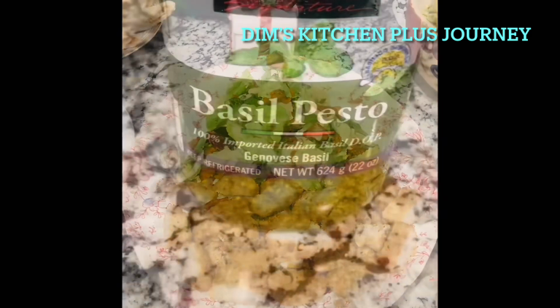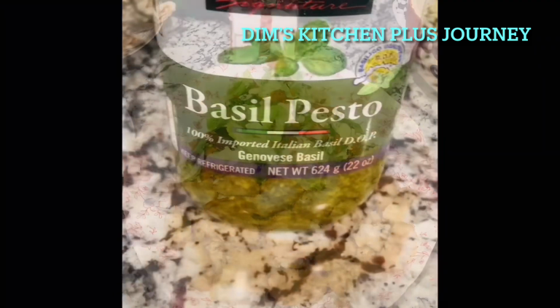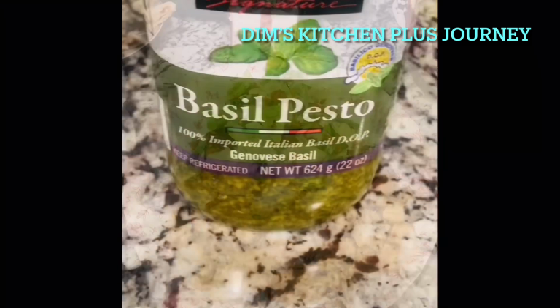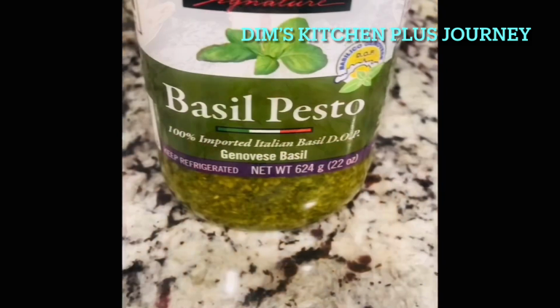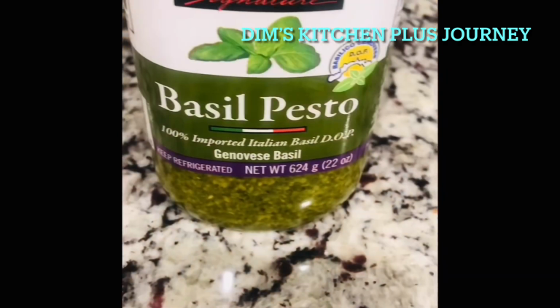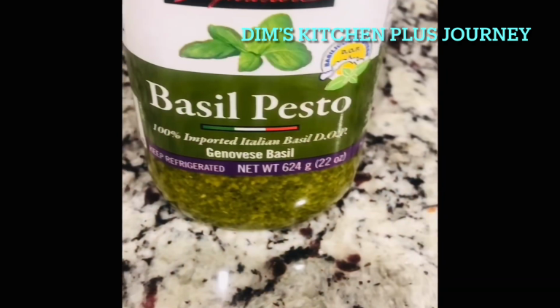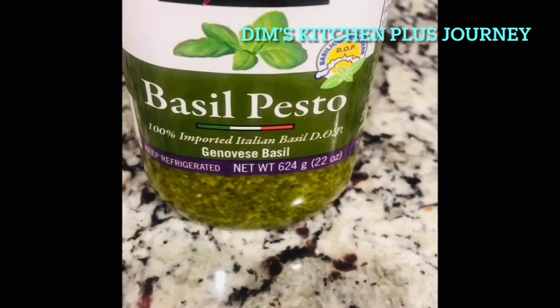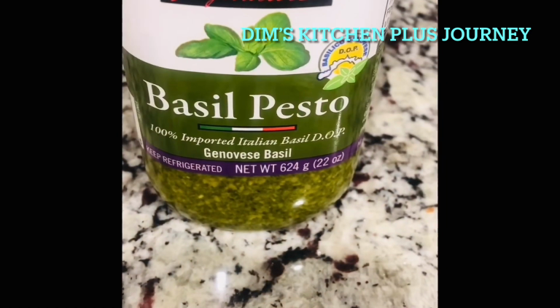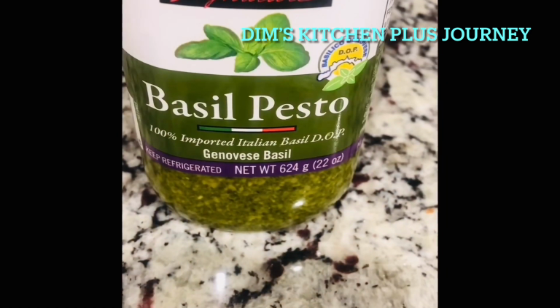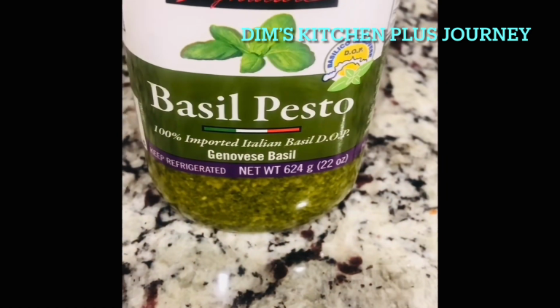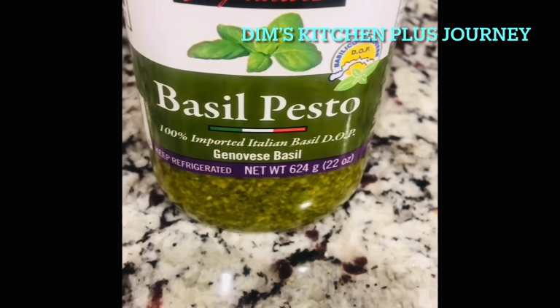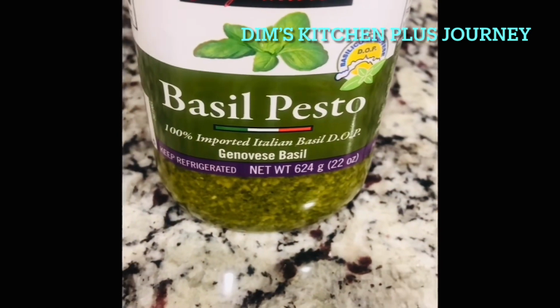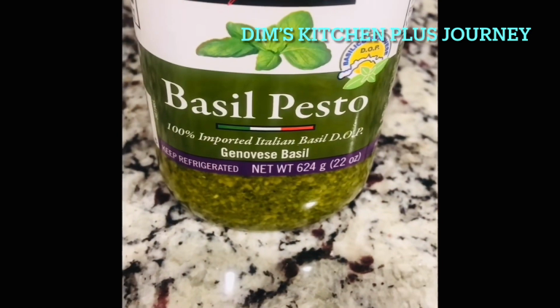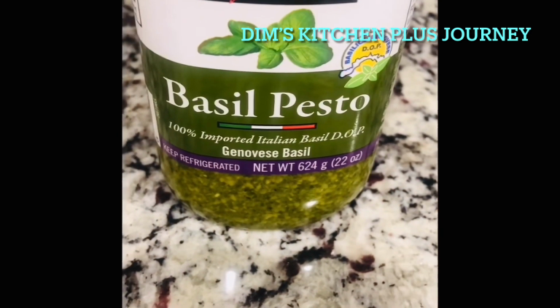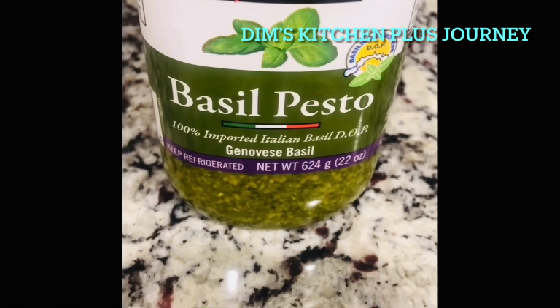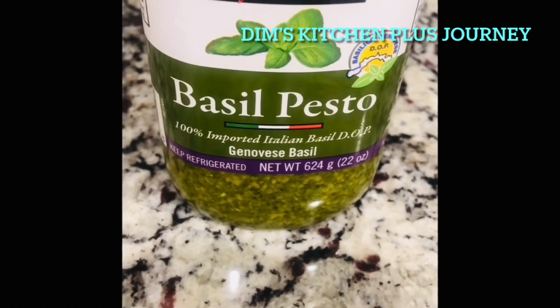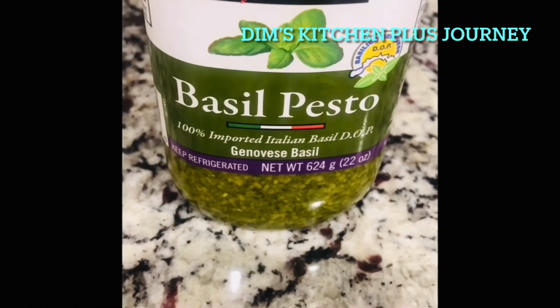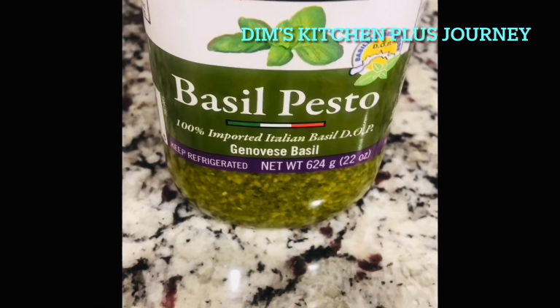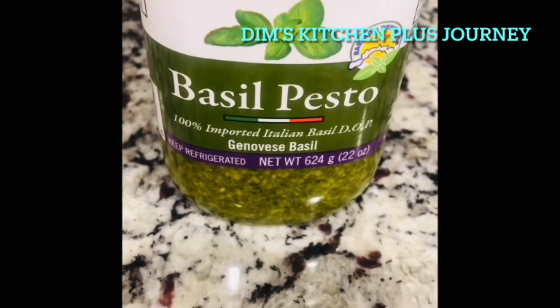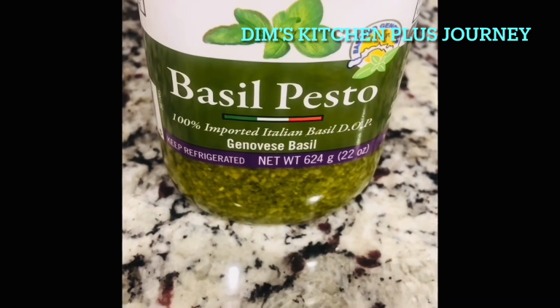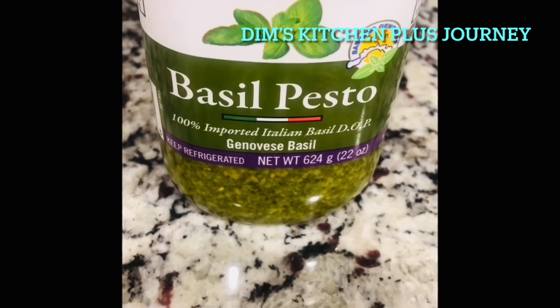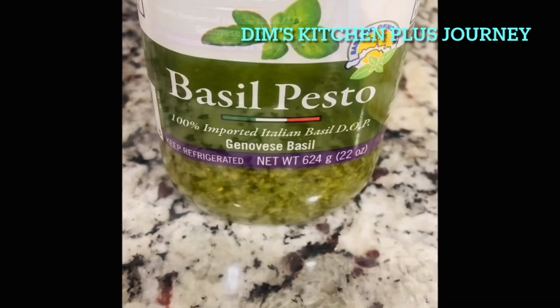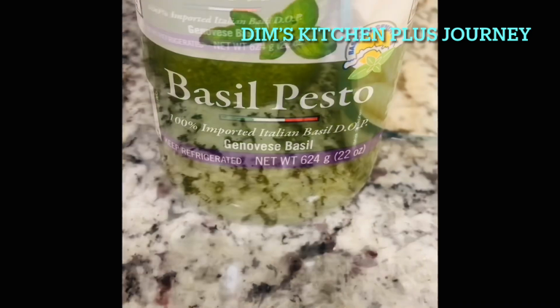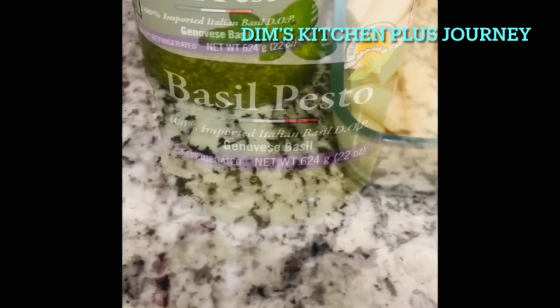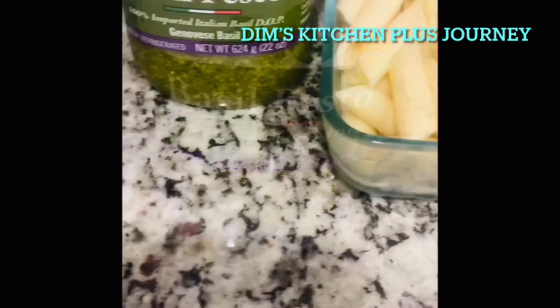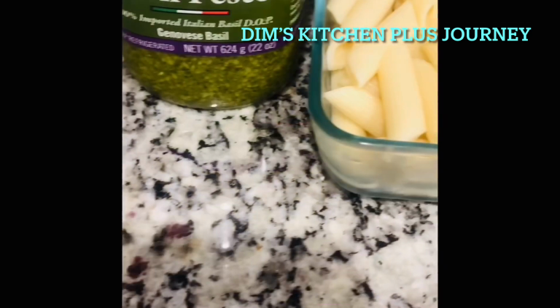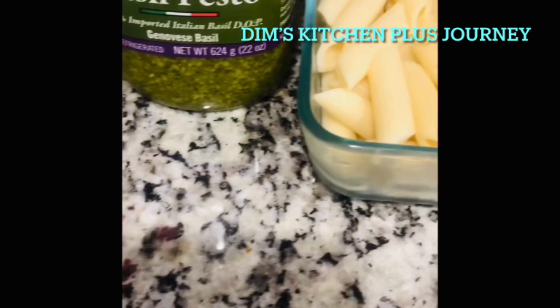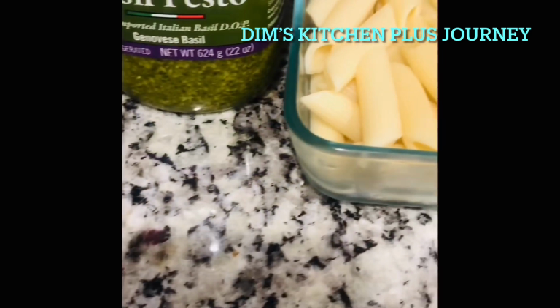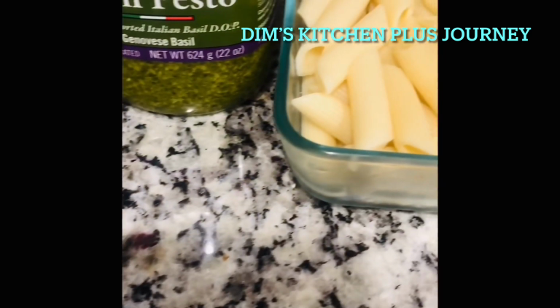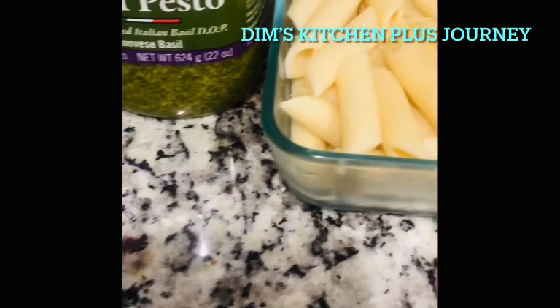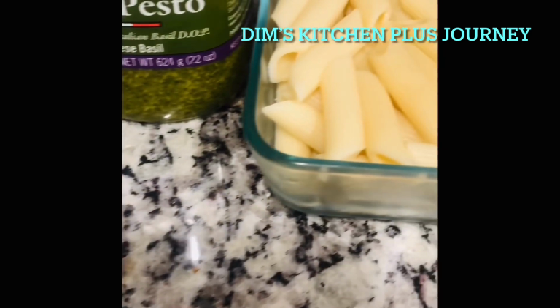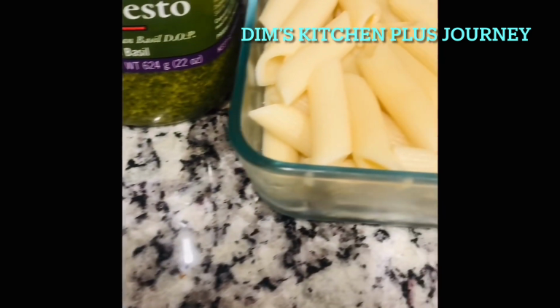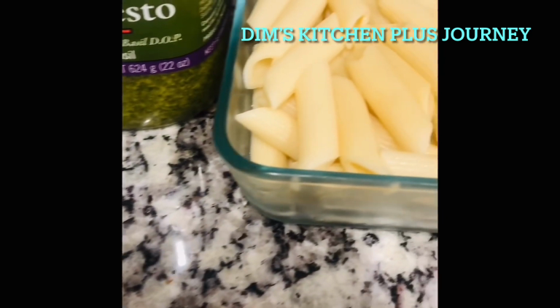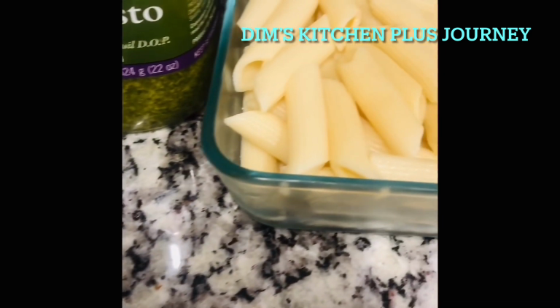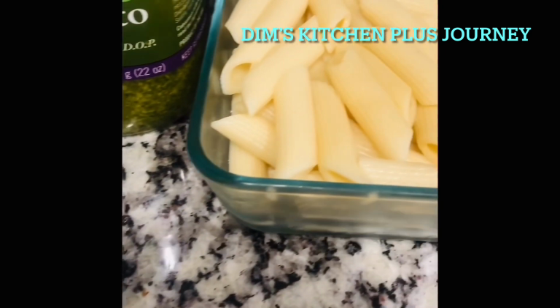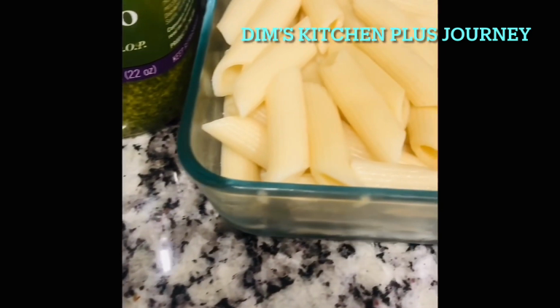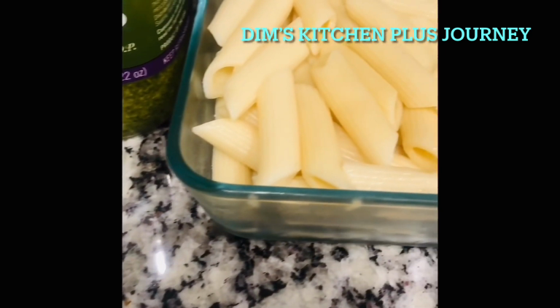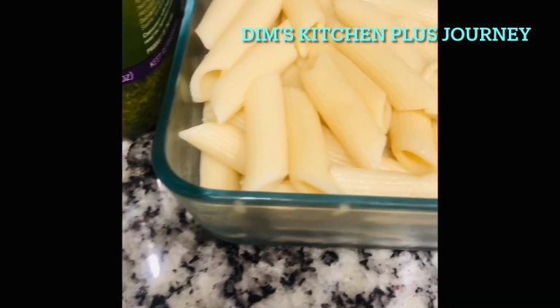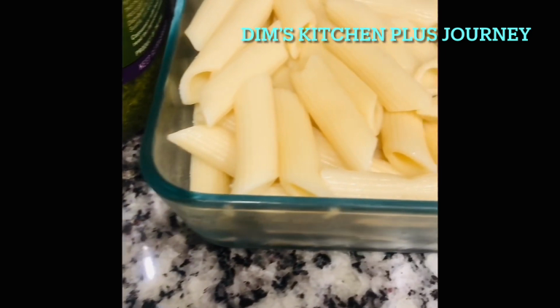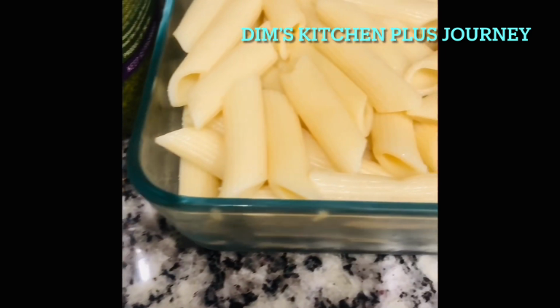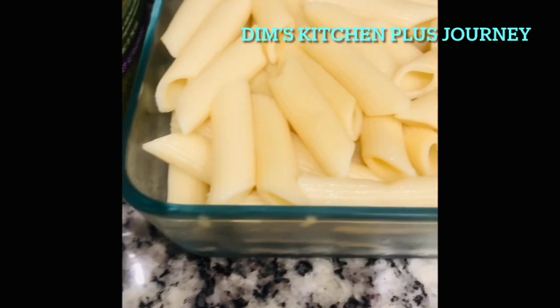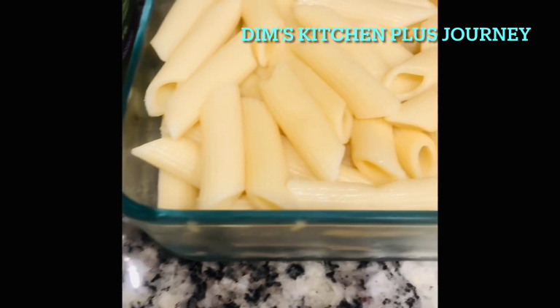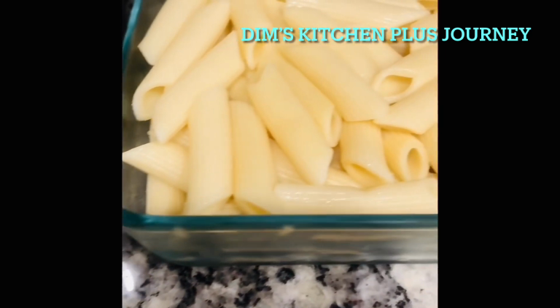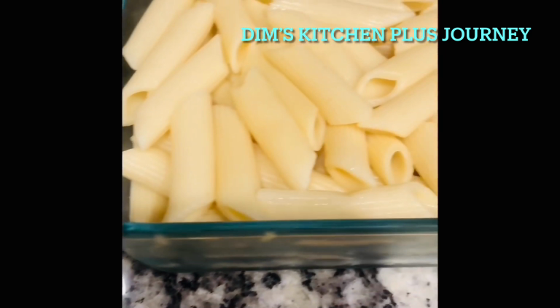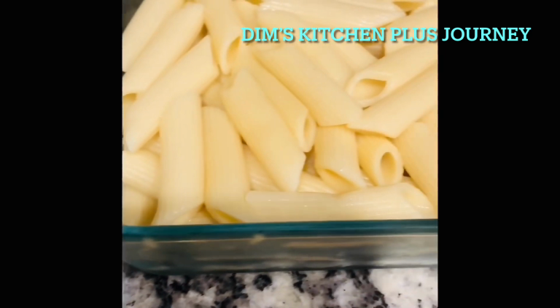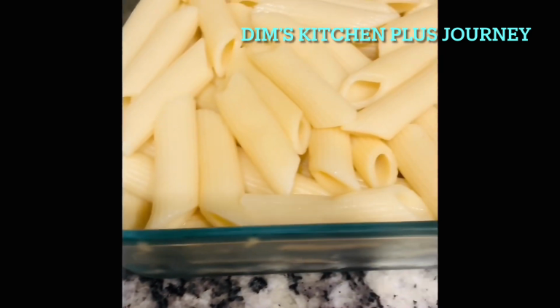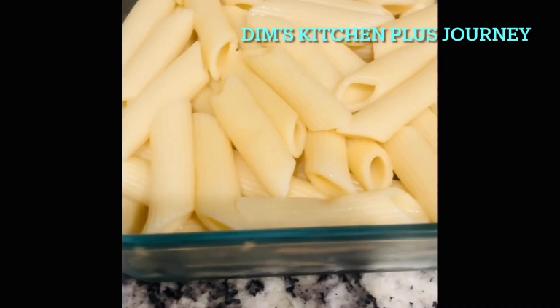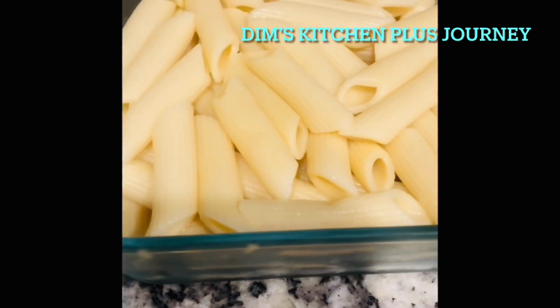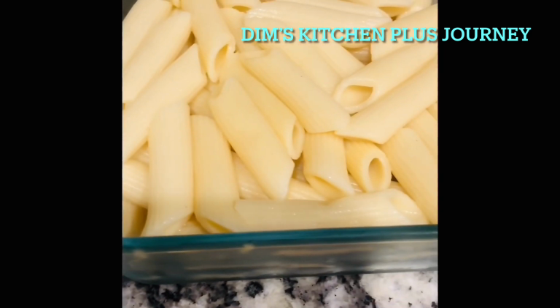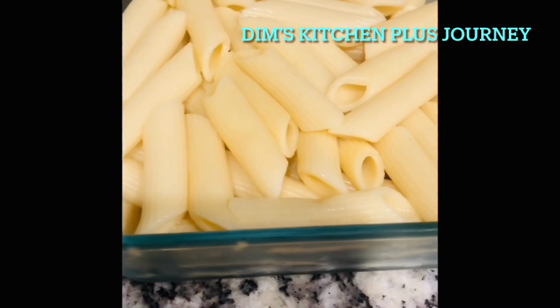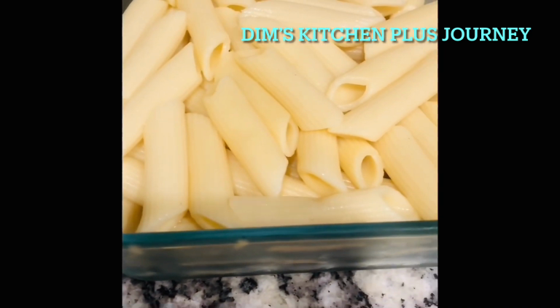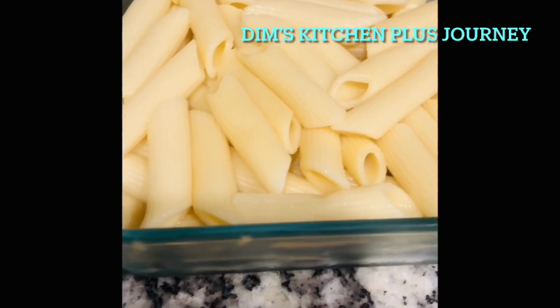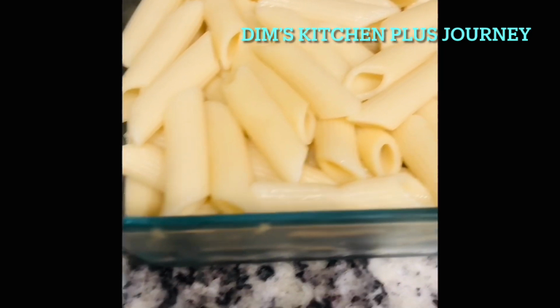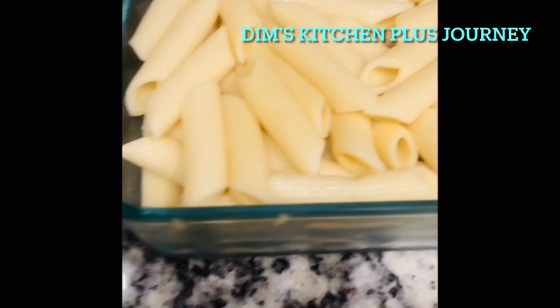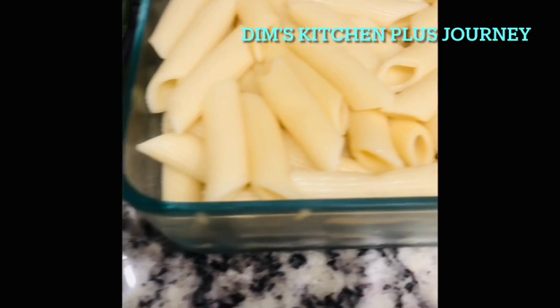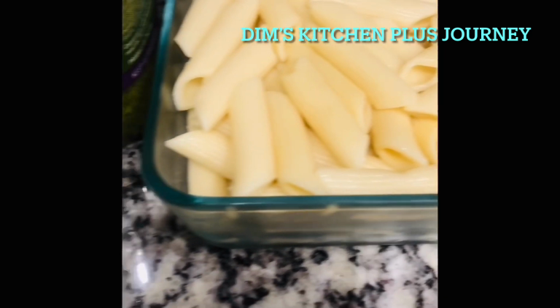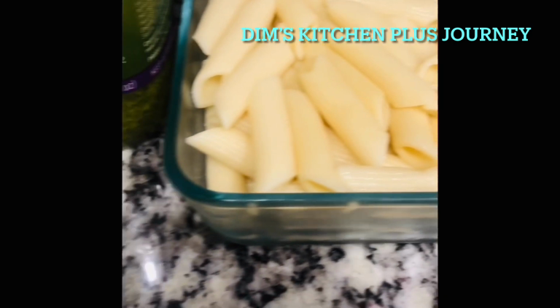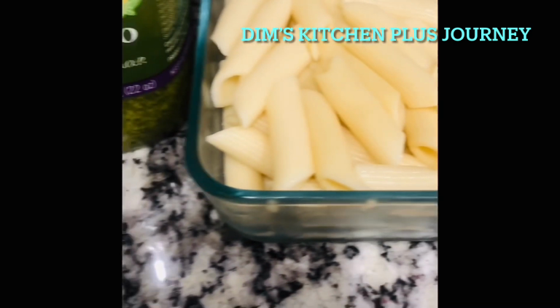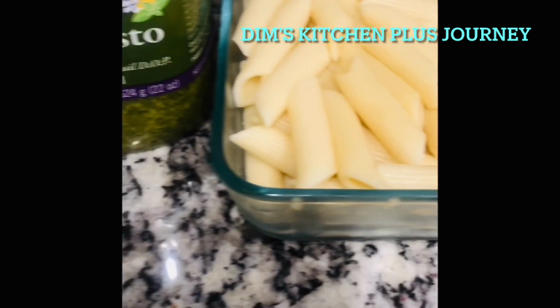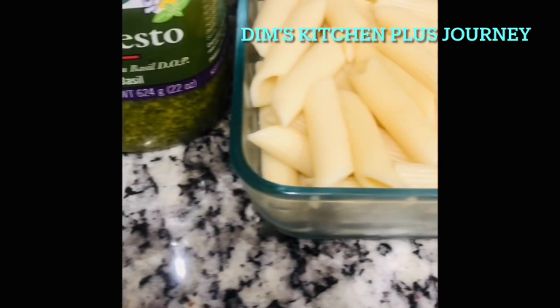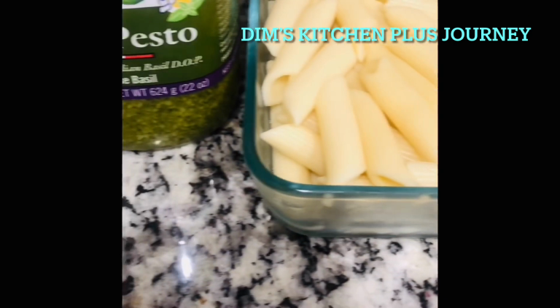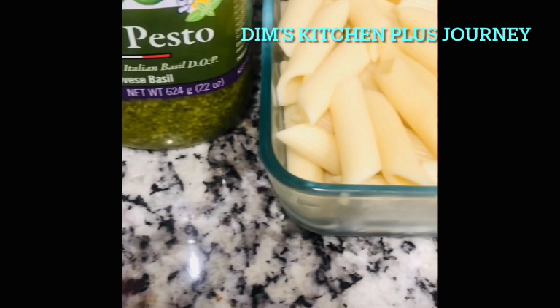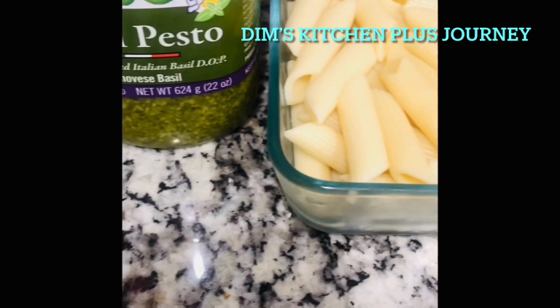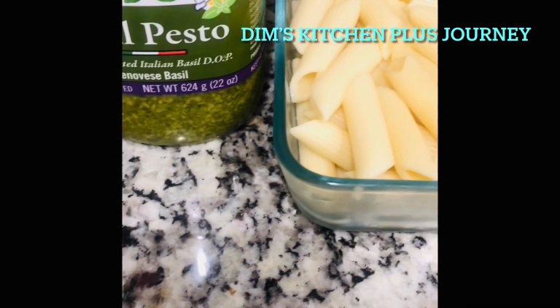For the next dish, I added some basil pesto into some cooked pasta.